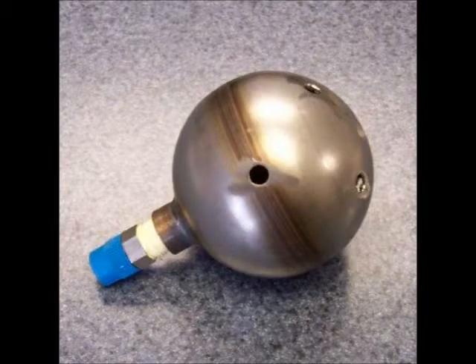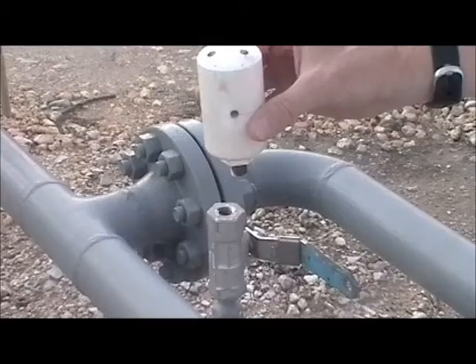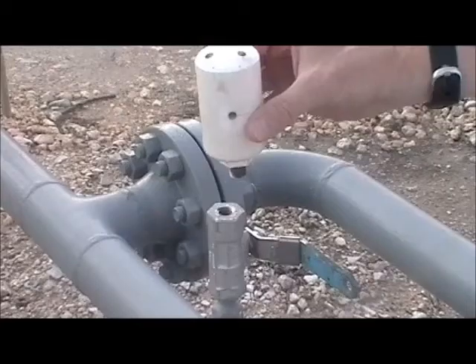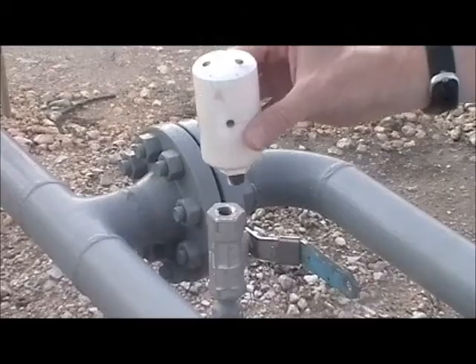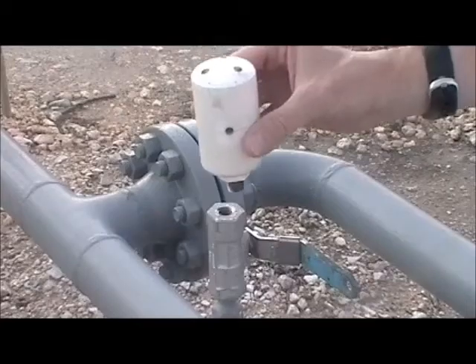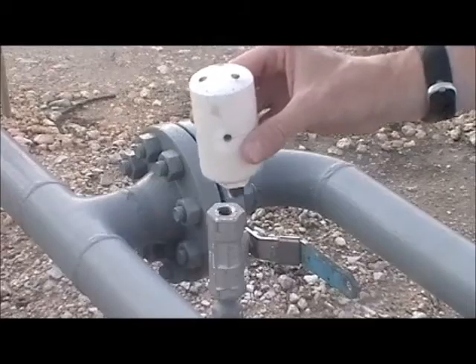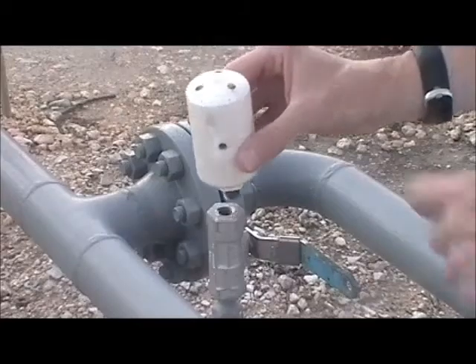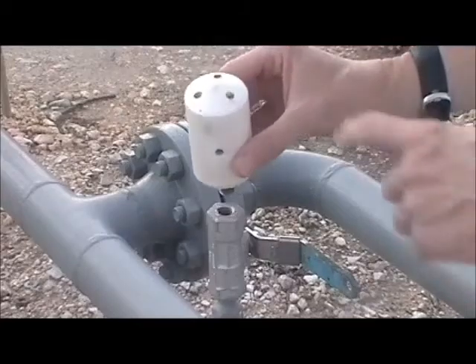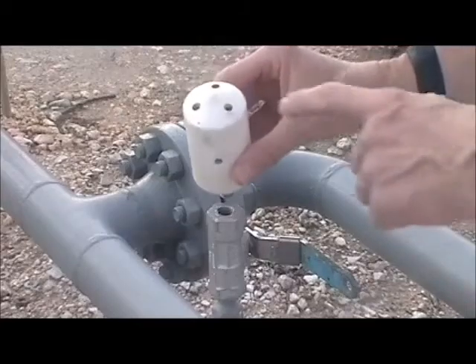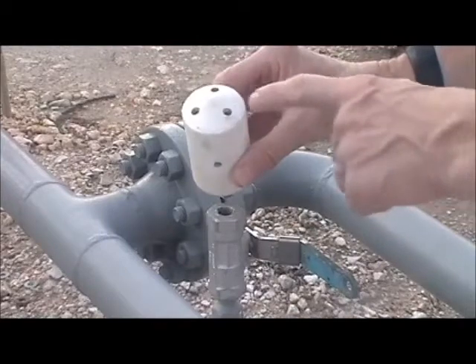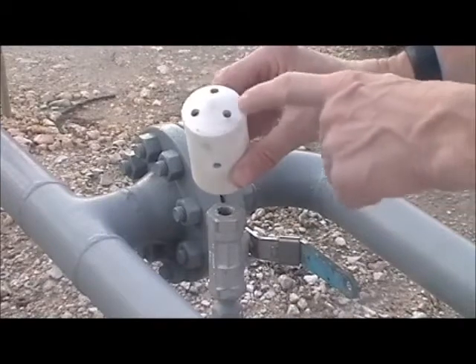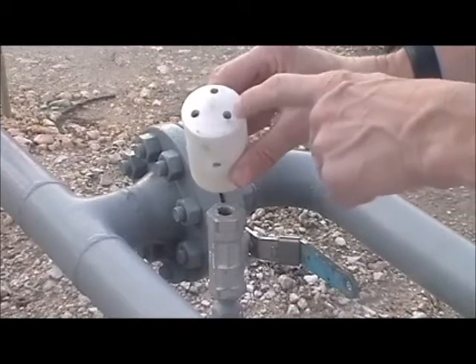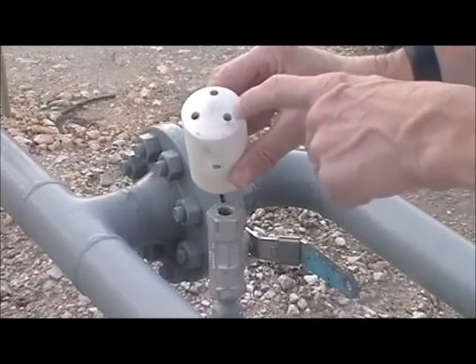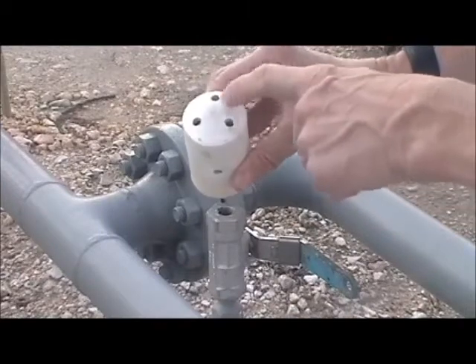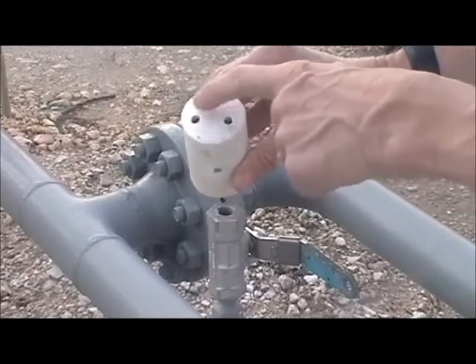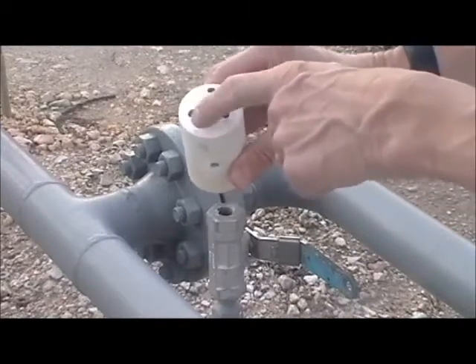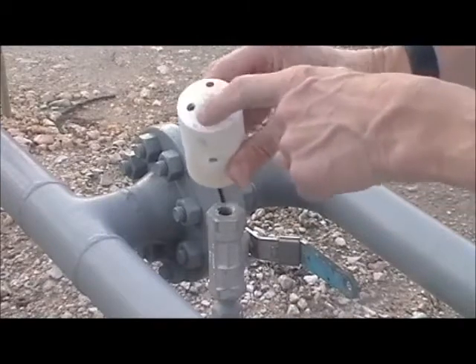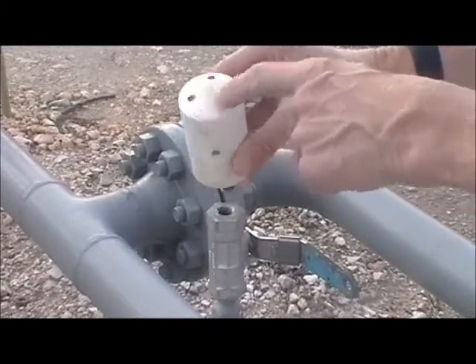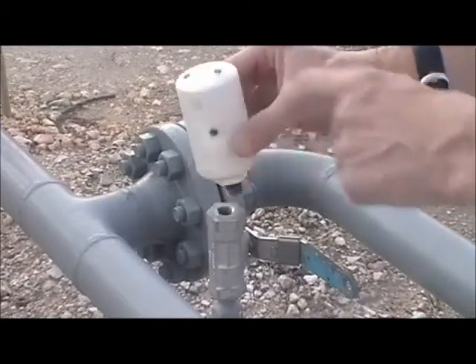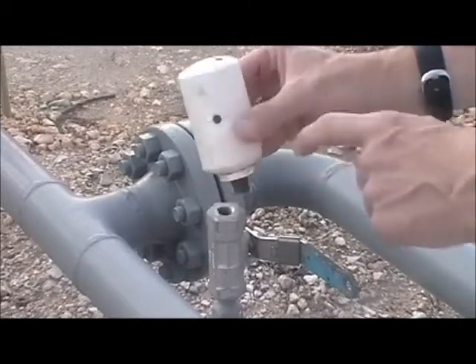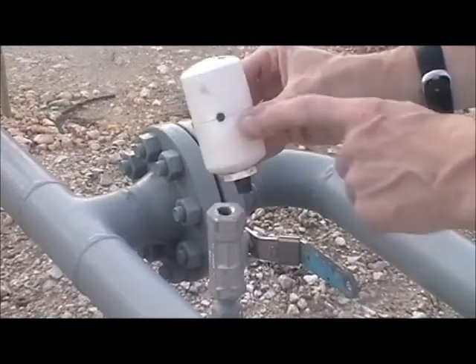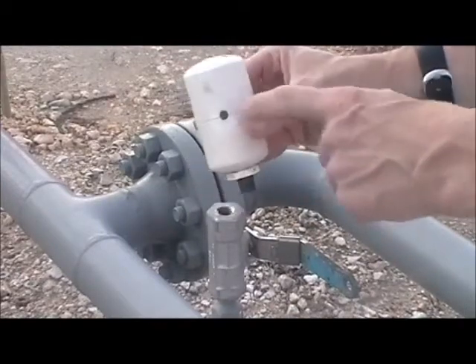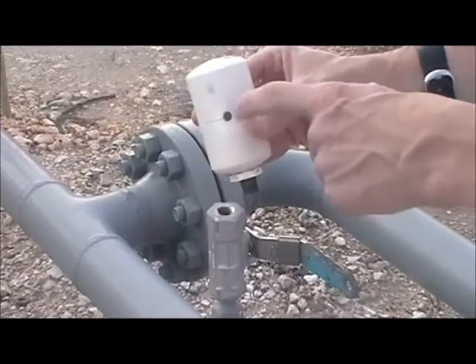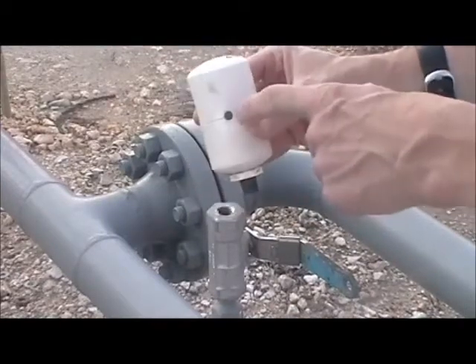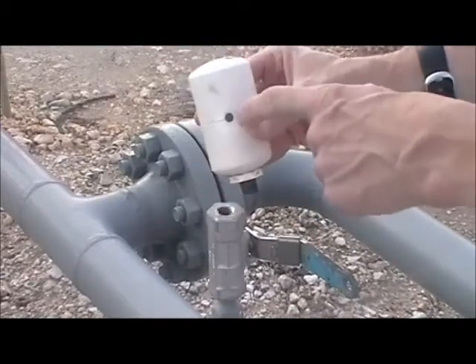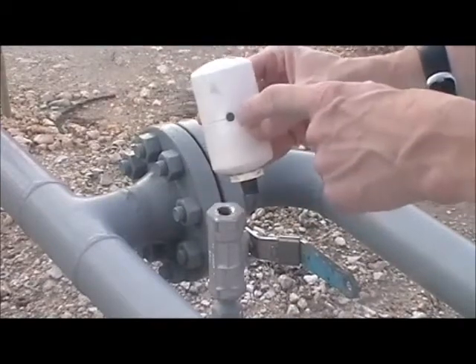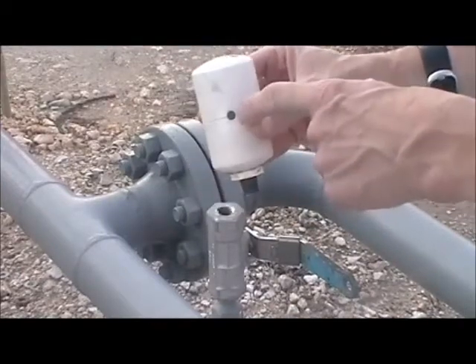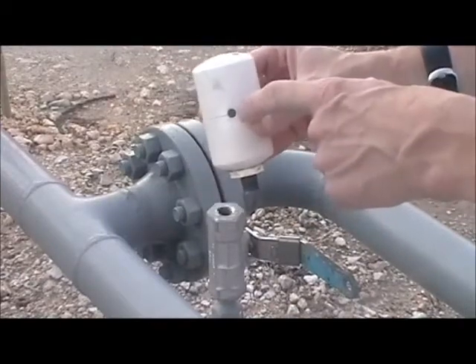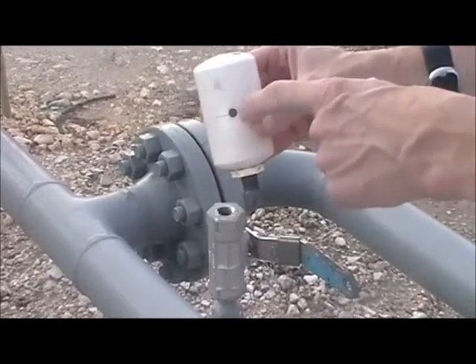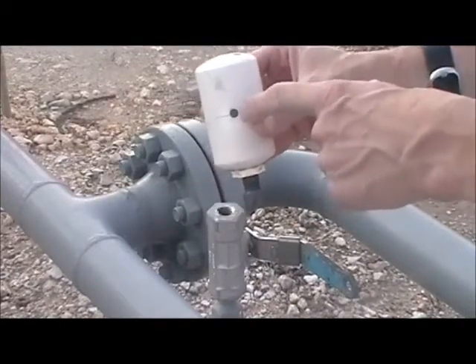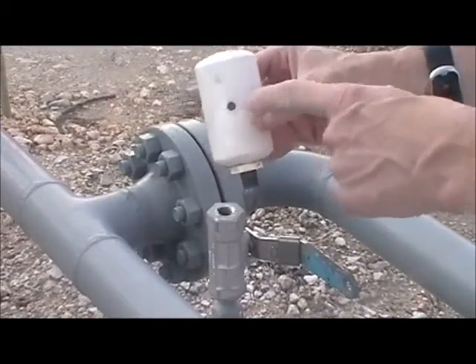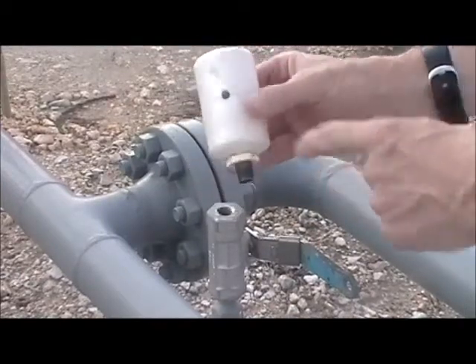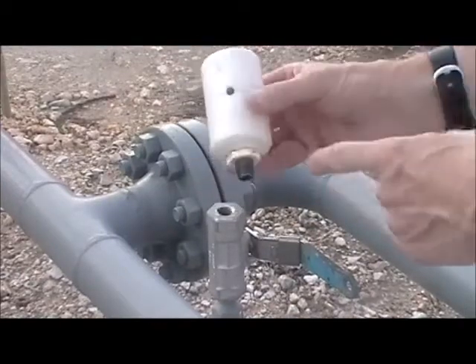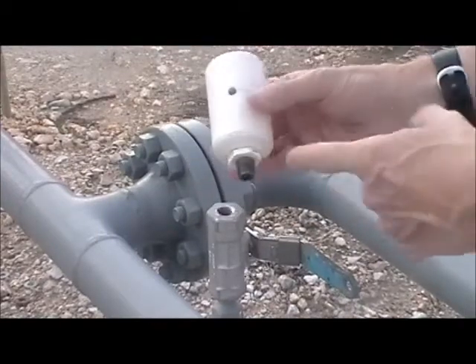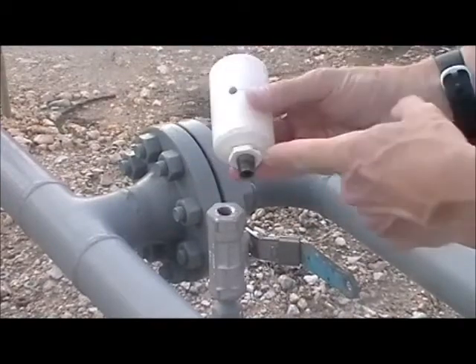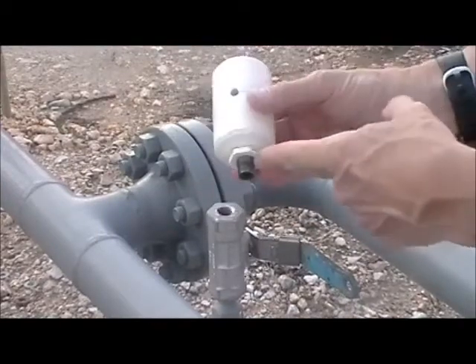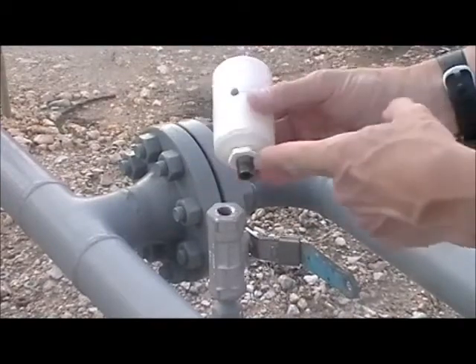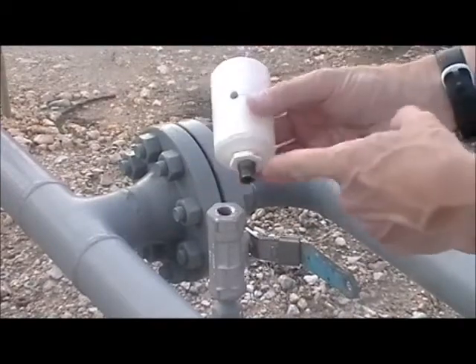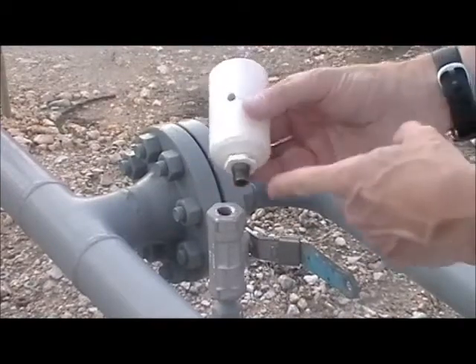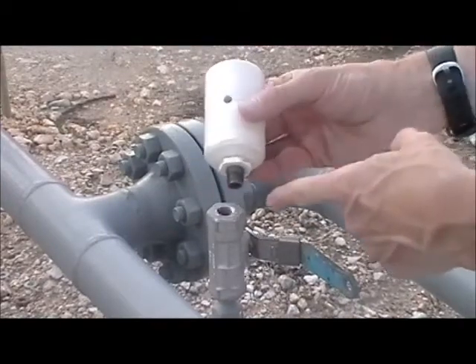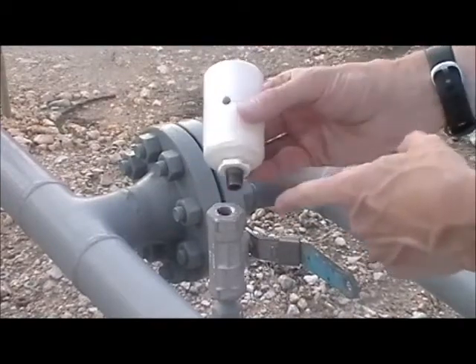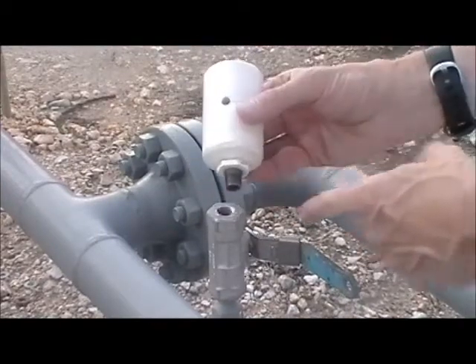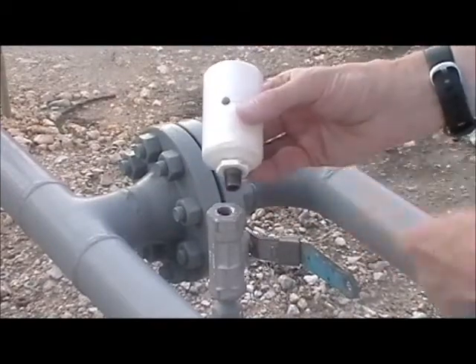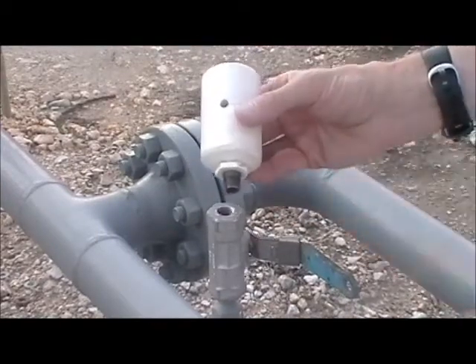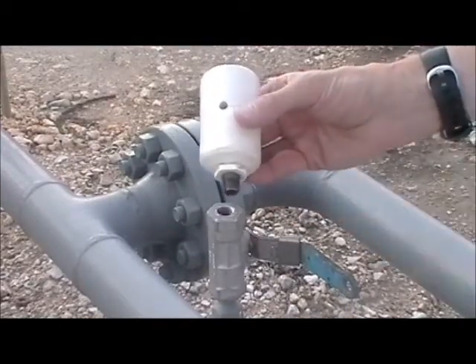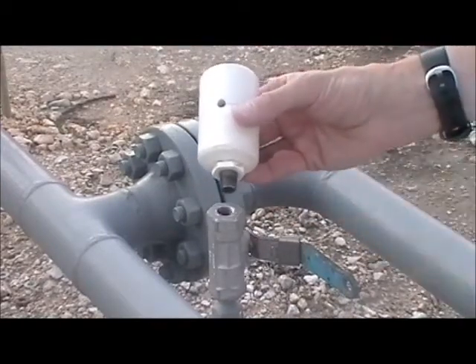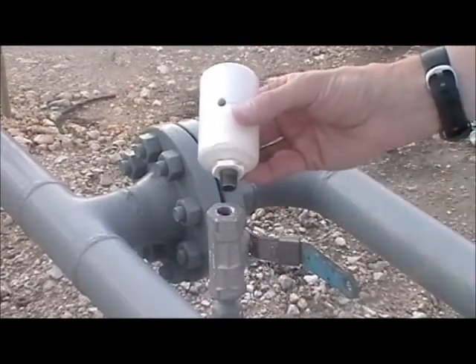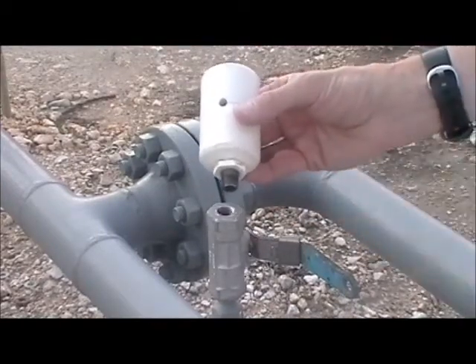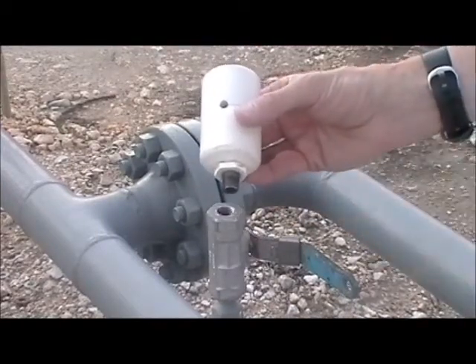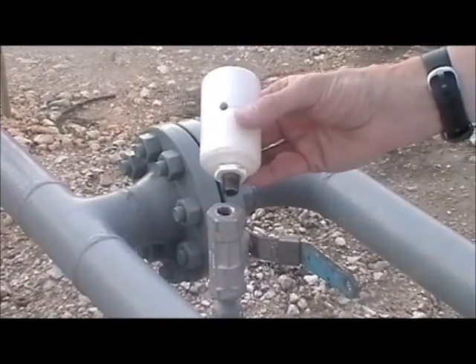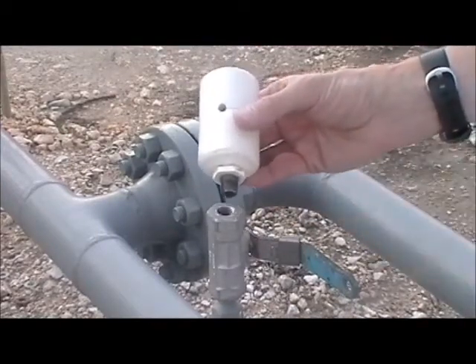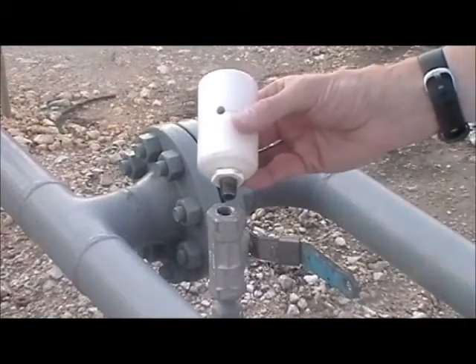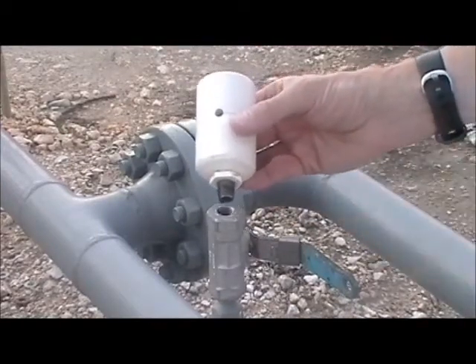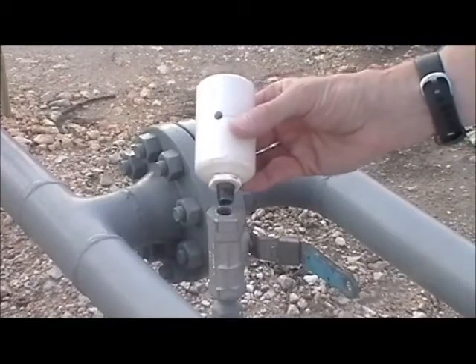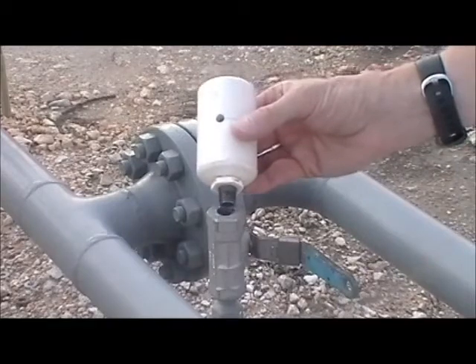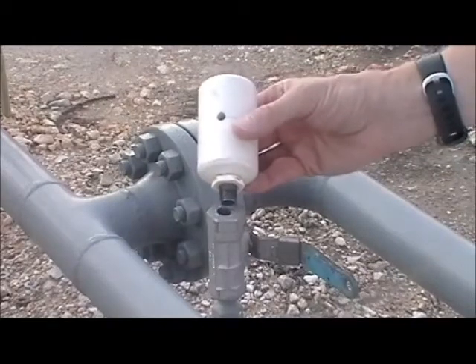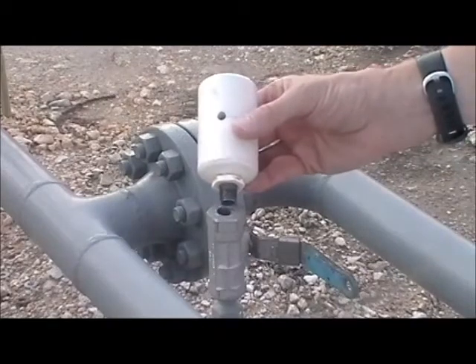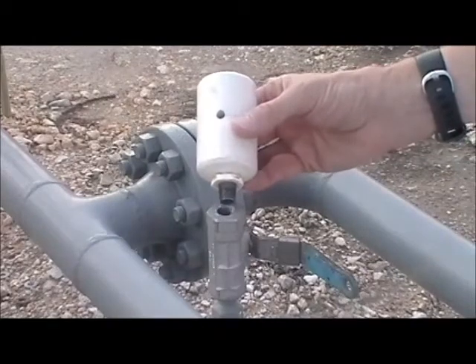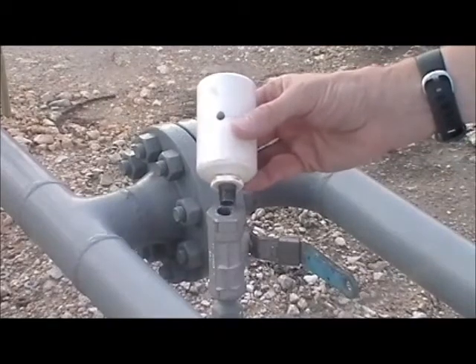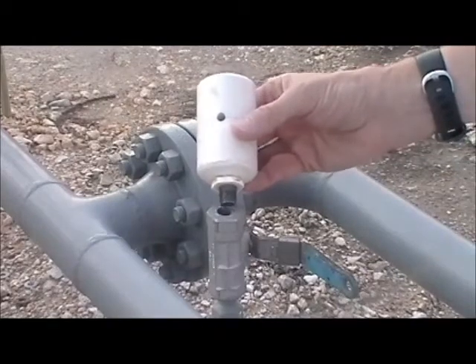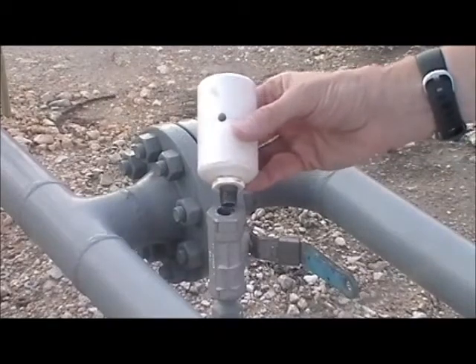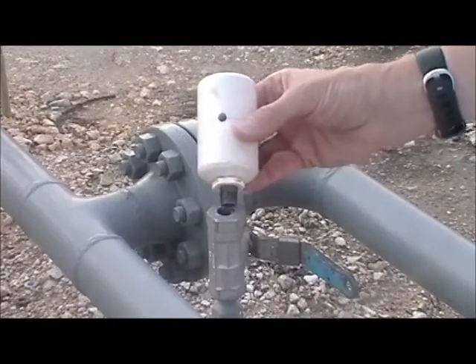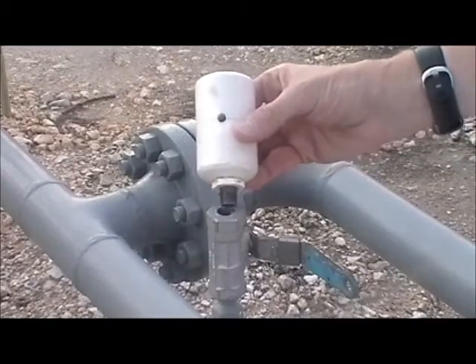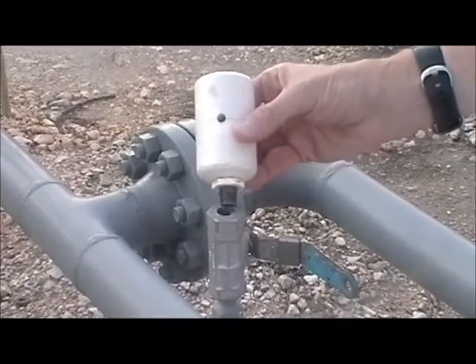The sample bulb has some outlet ports, a sampling port, and it screws into the pipeline using a standard pipe thread fitting.